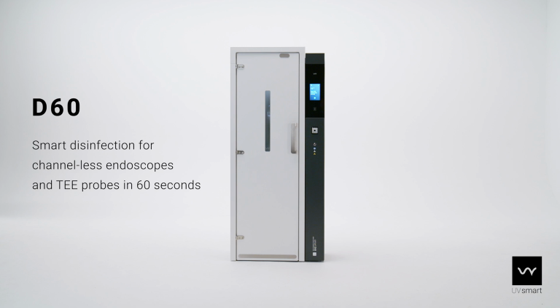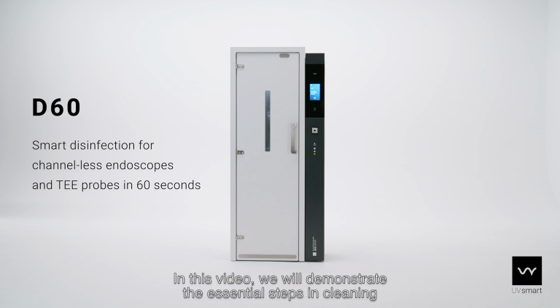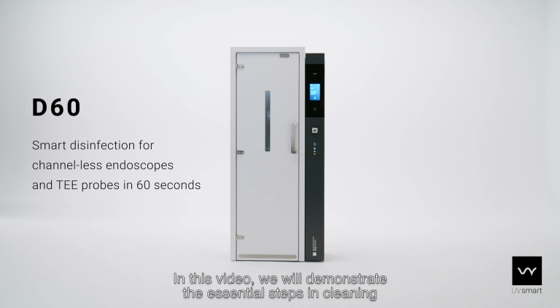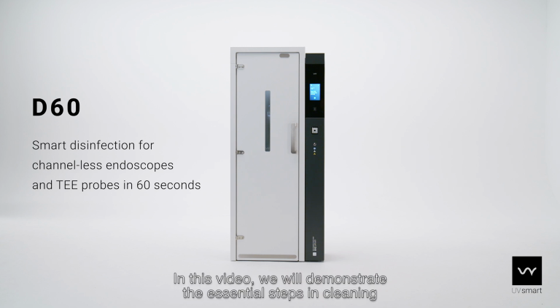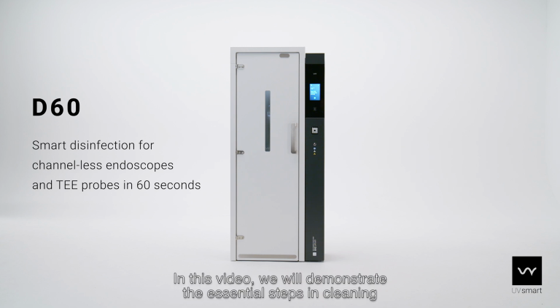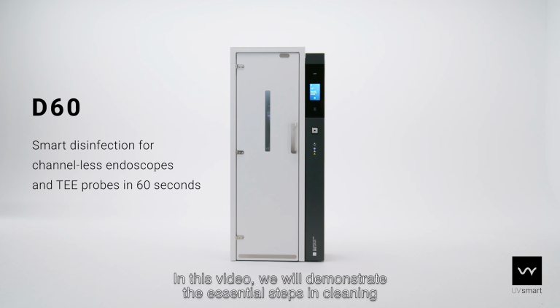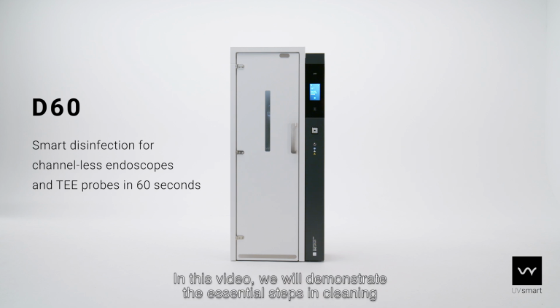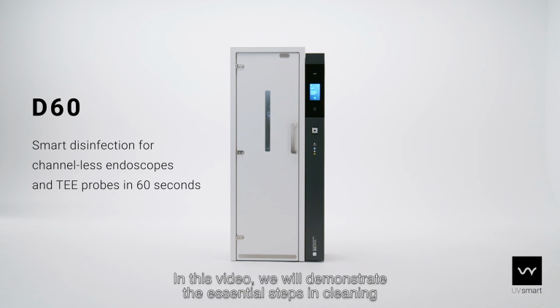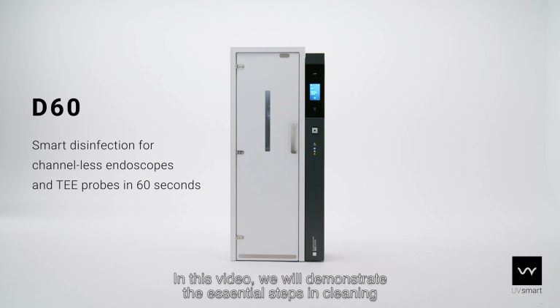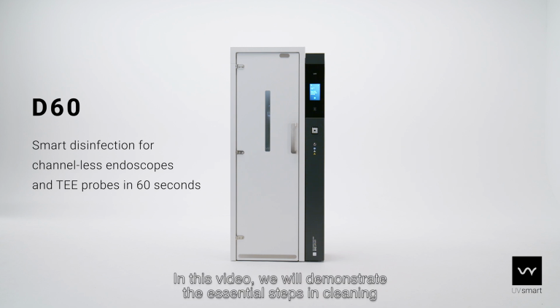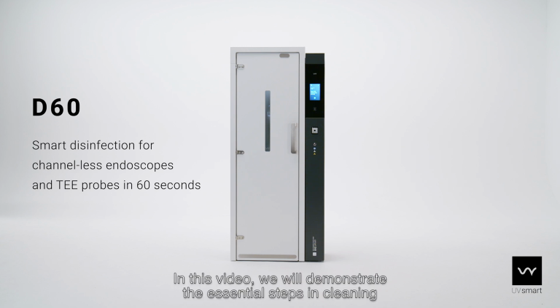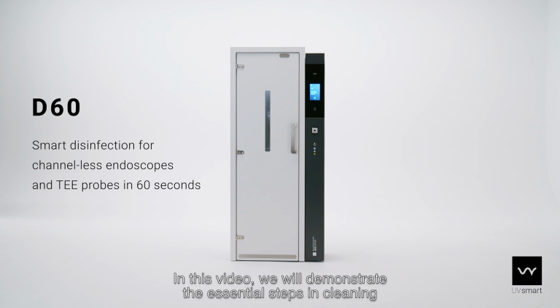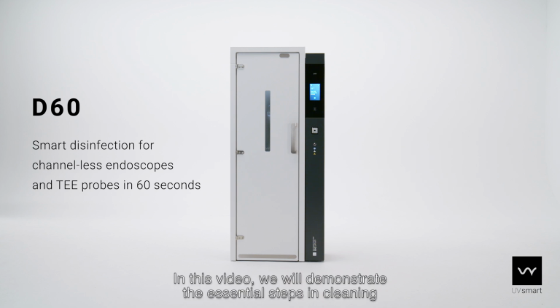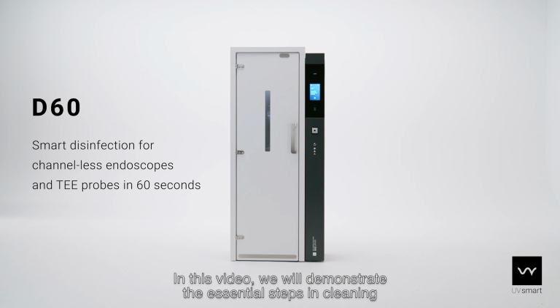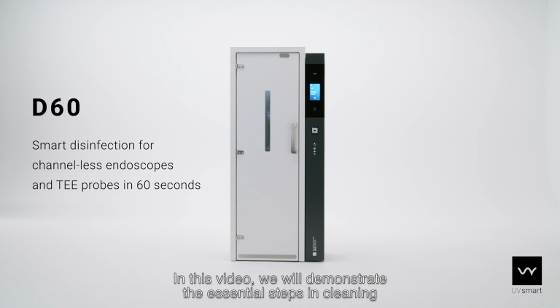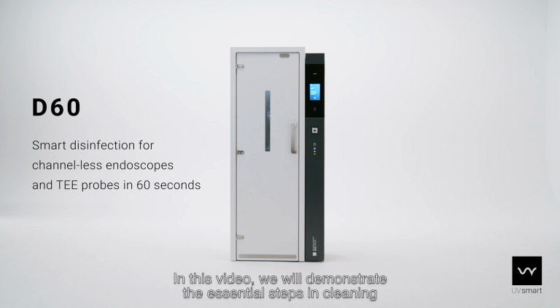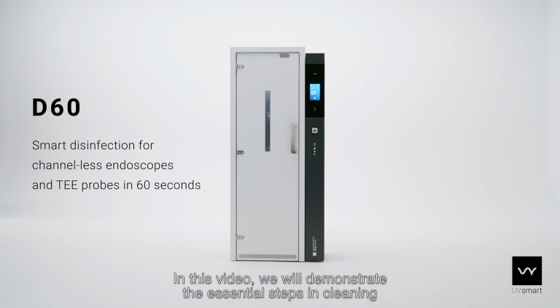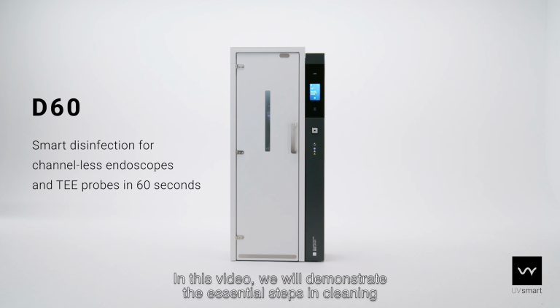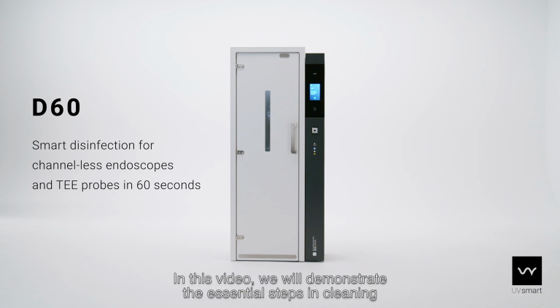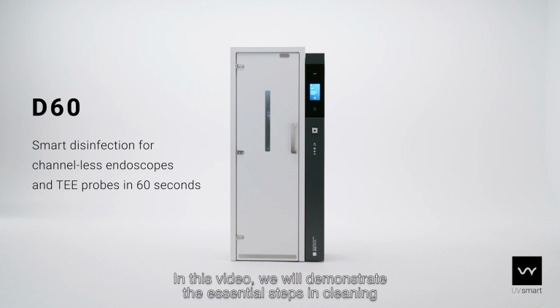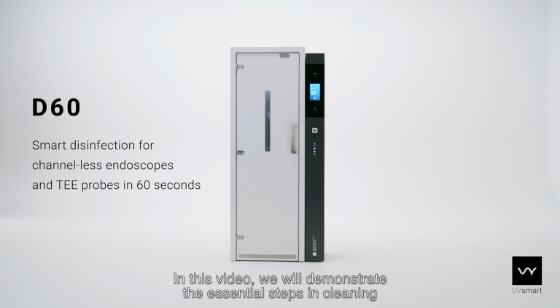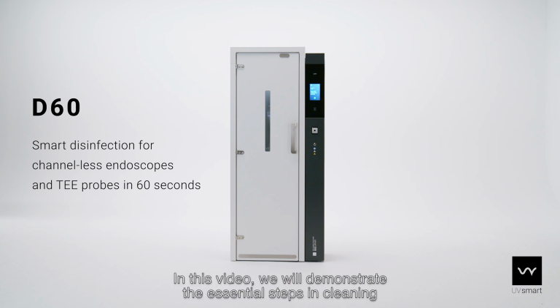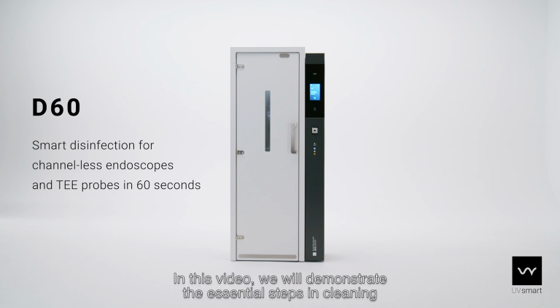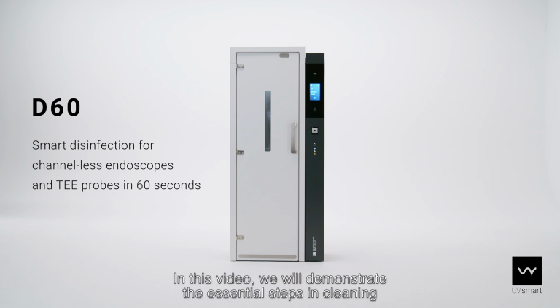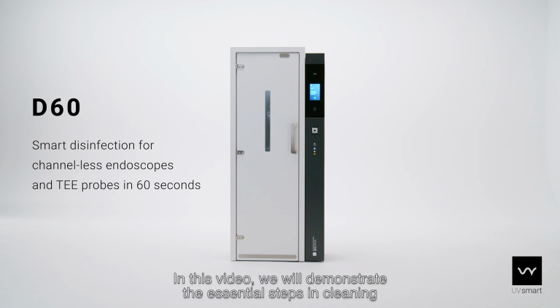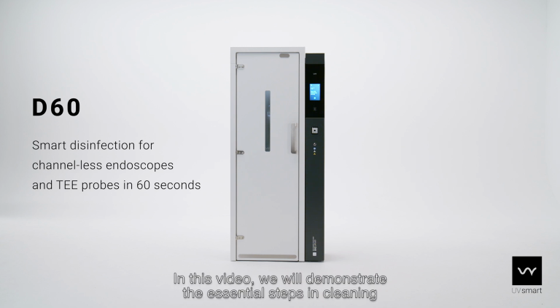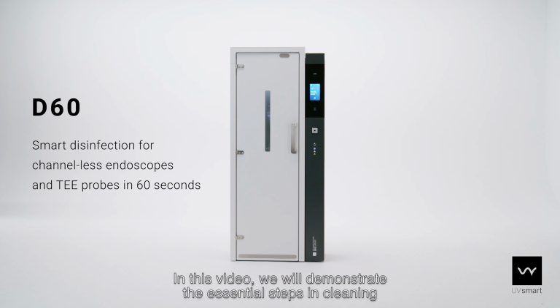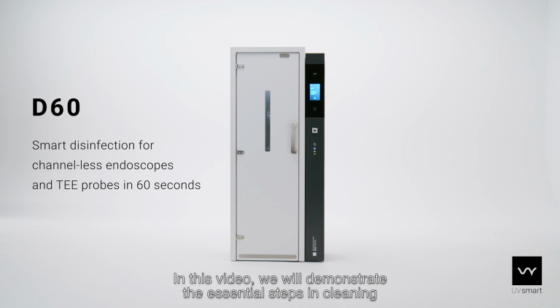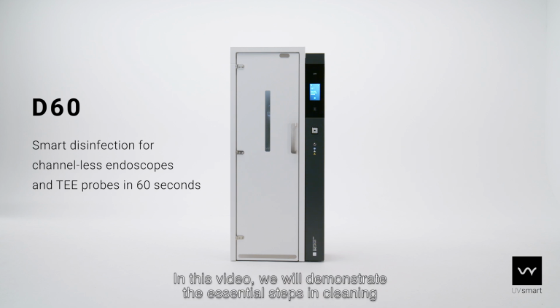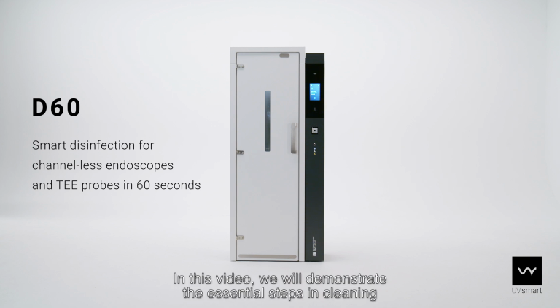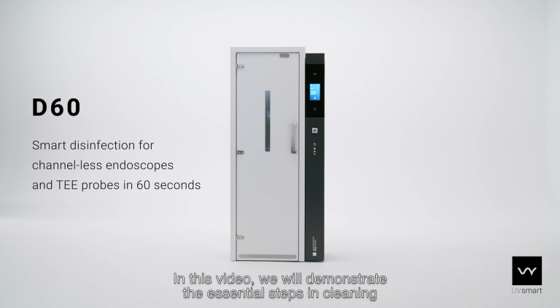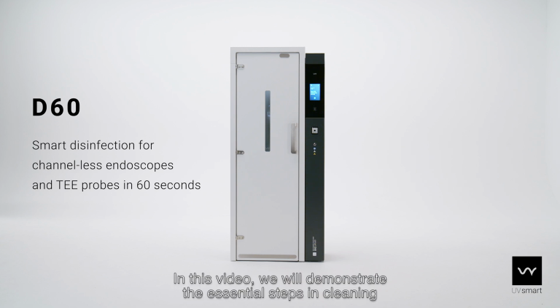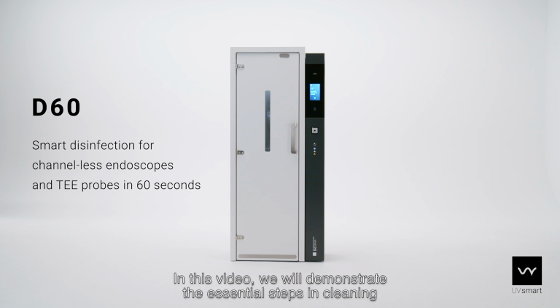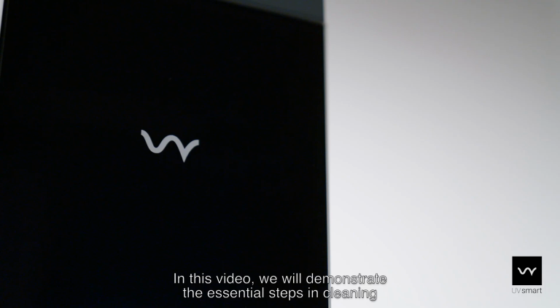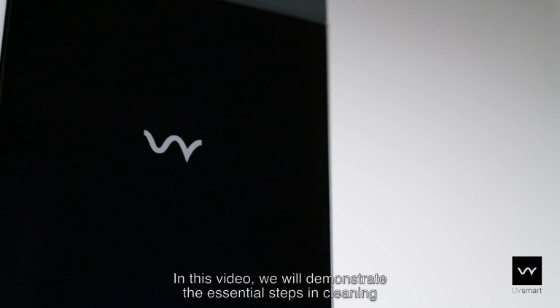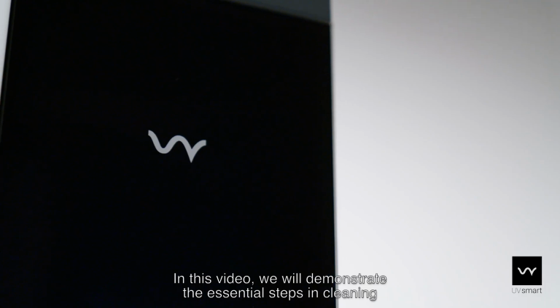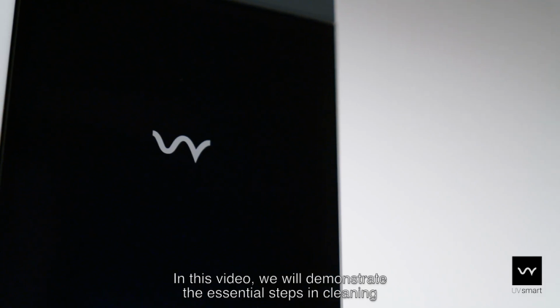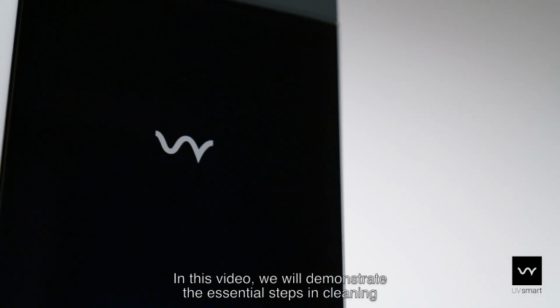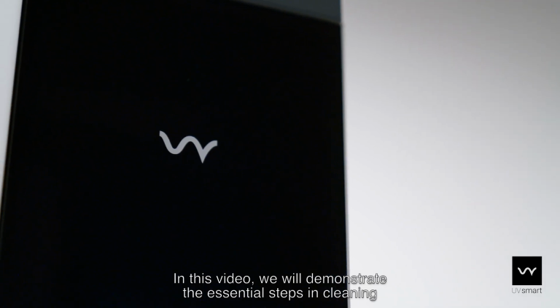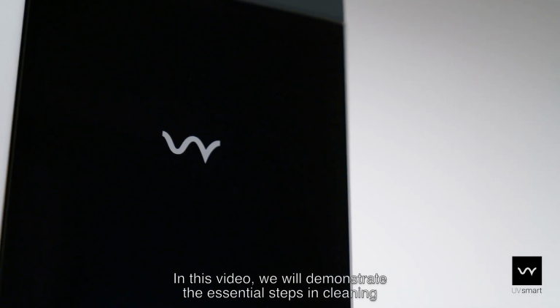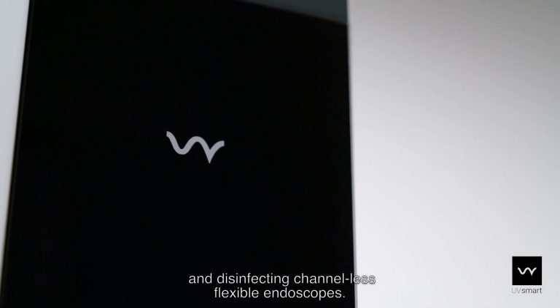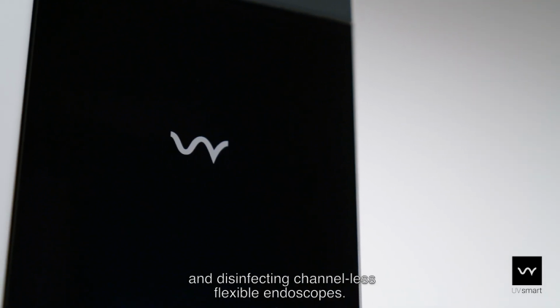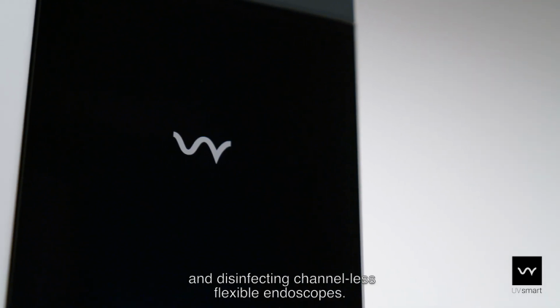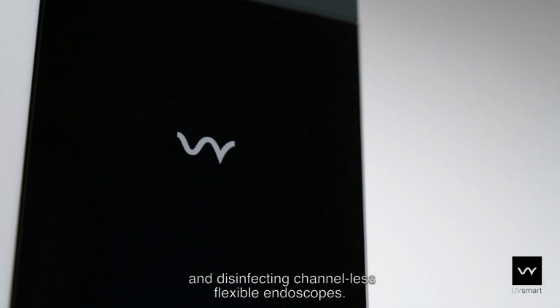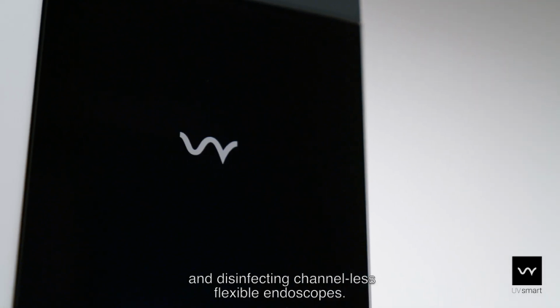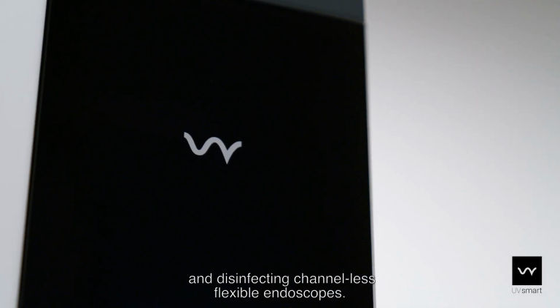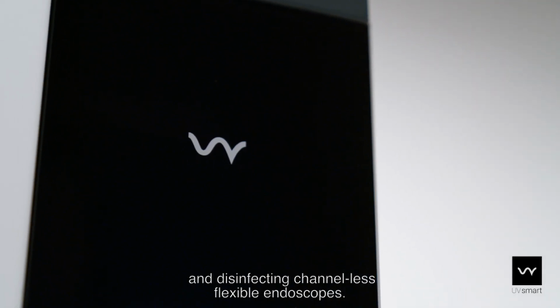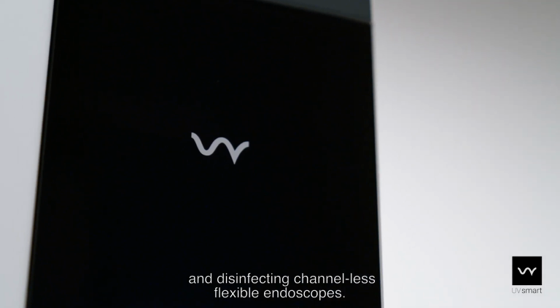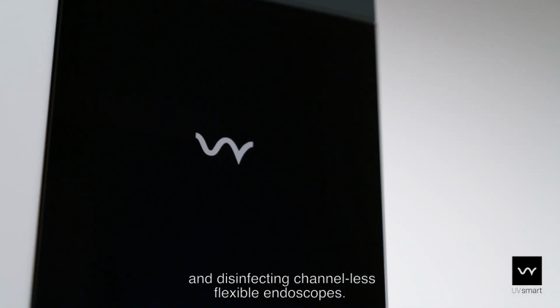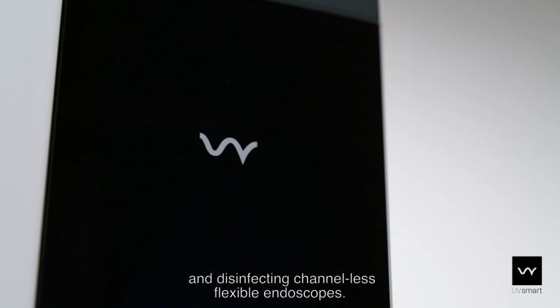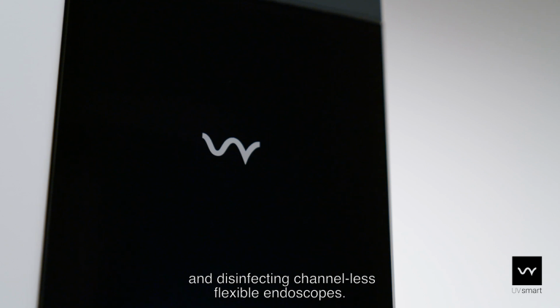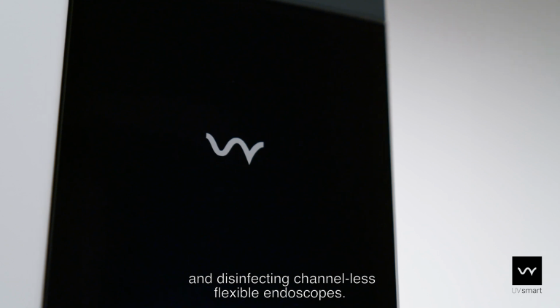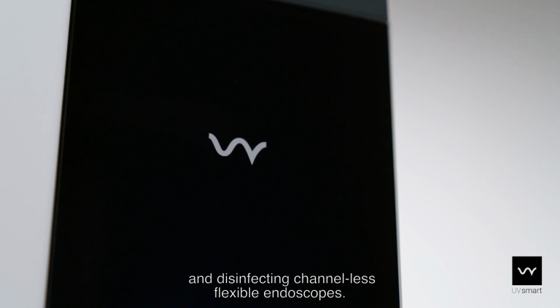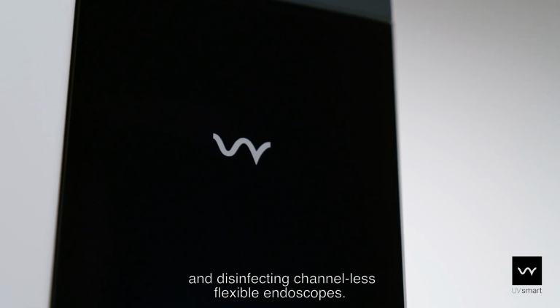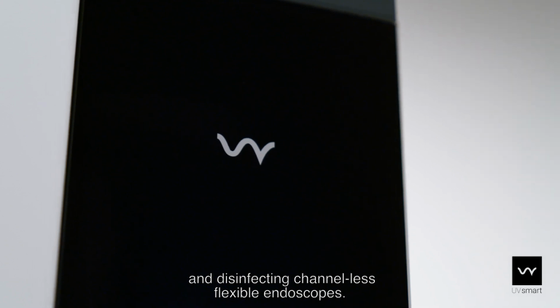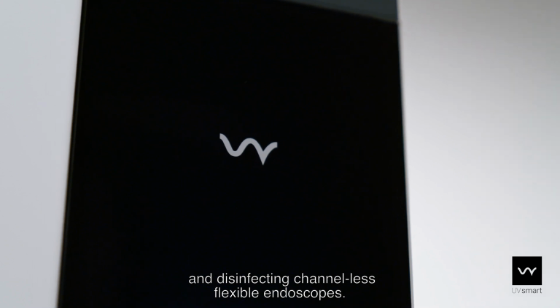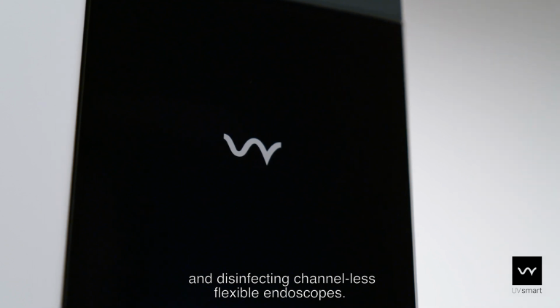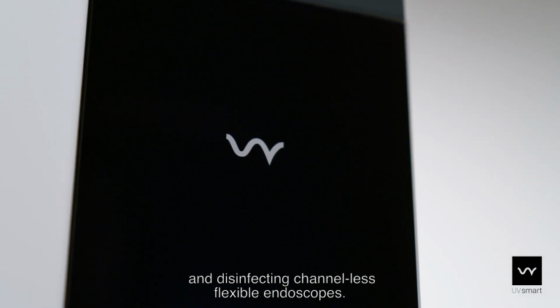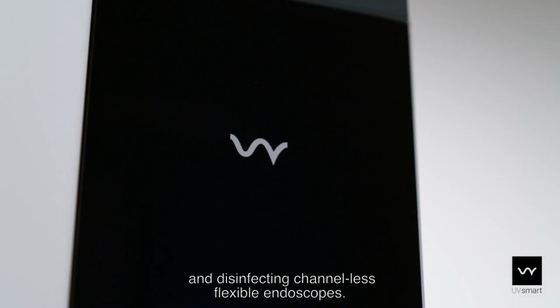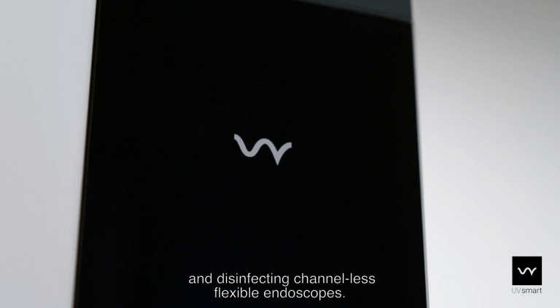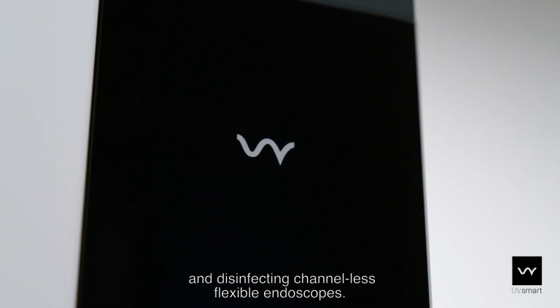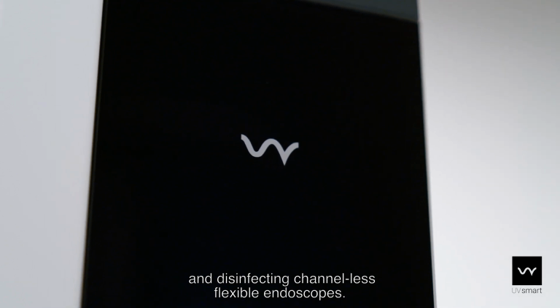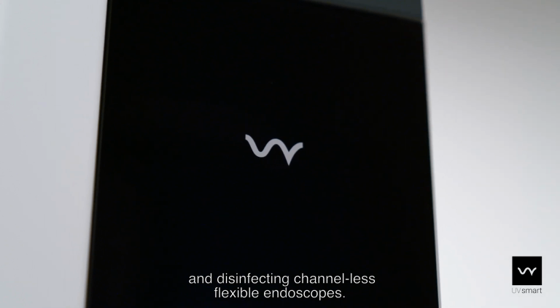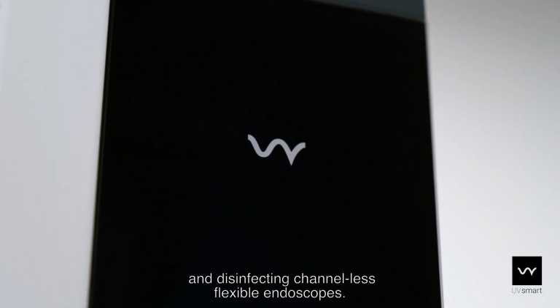In this video, we will demonstrate the essential steps in cleaning and disinfecting channelless flexible endoscopes.